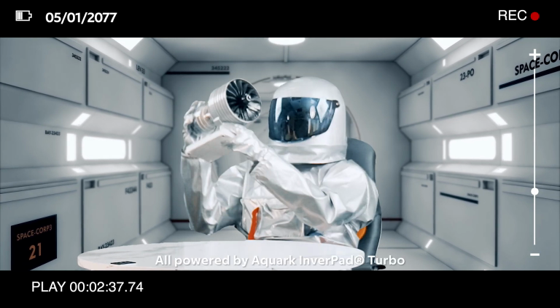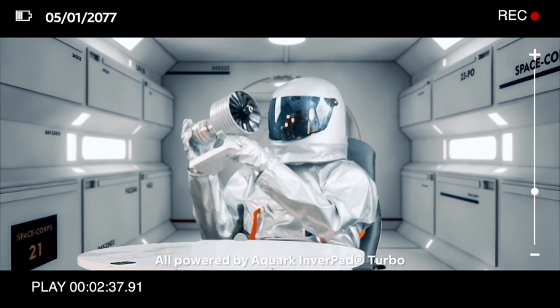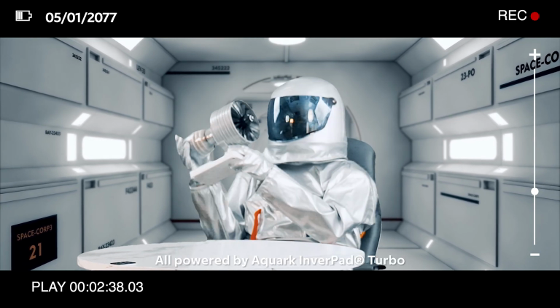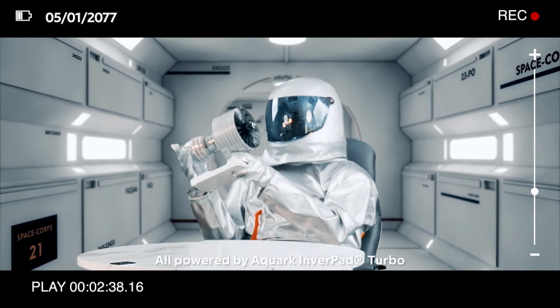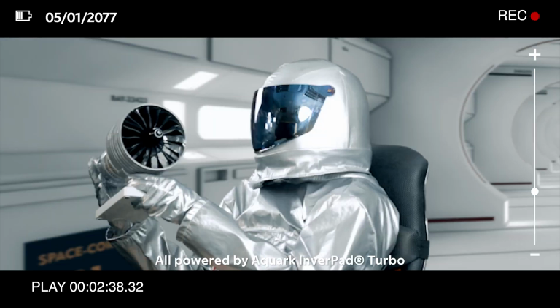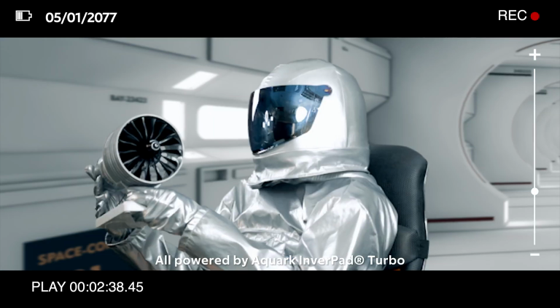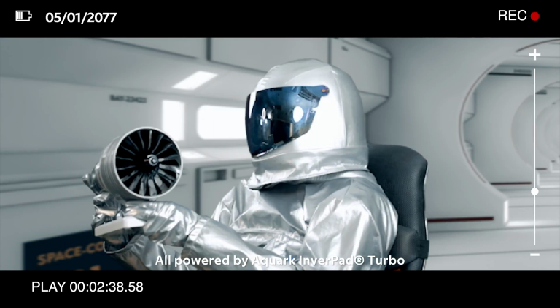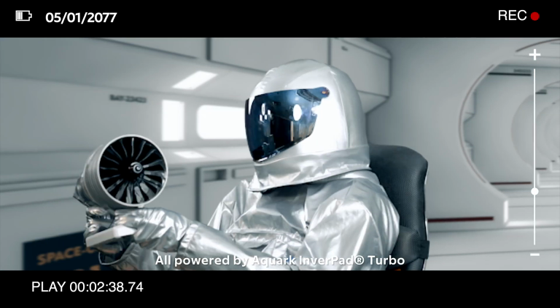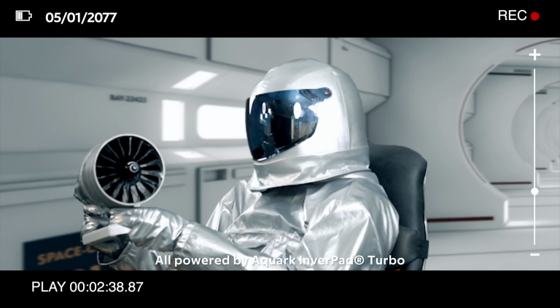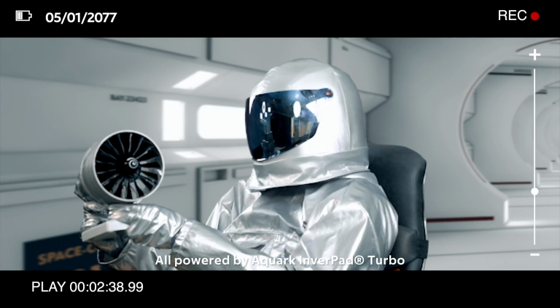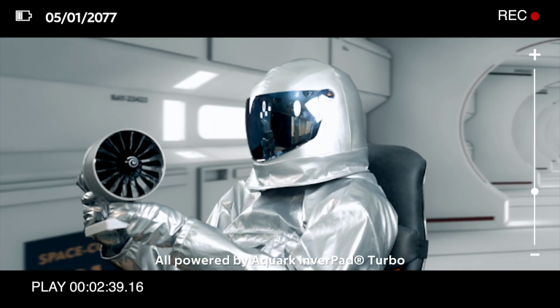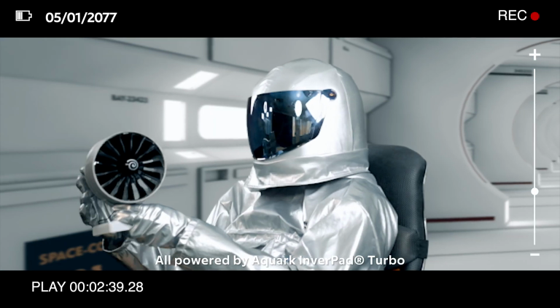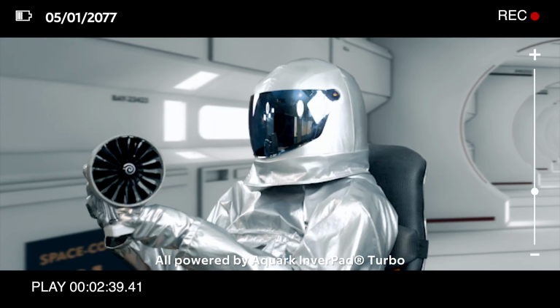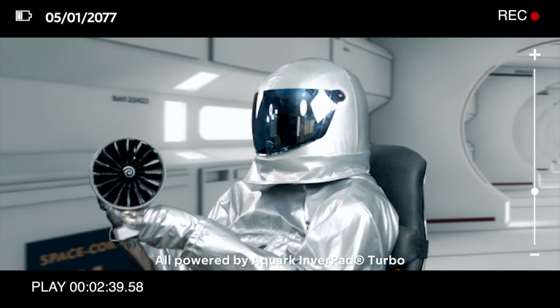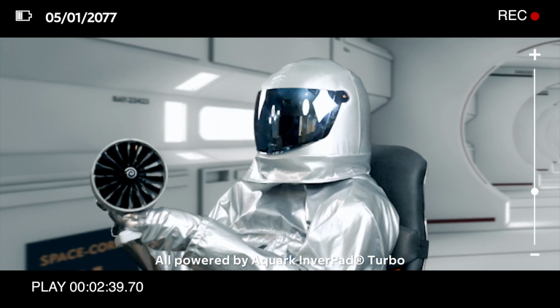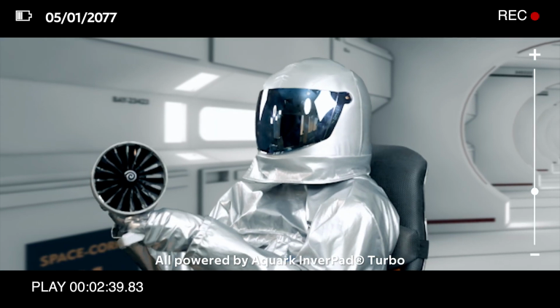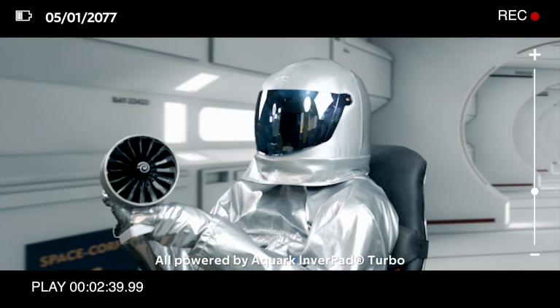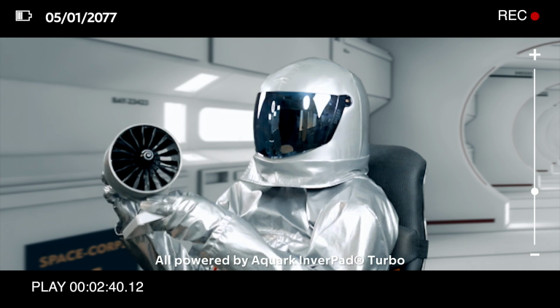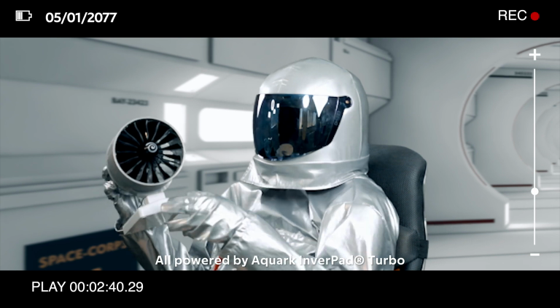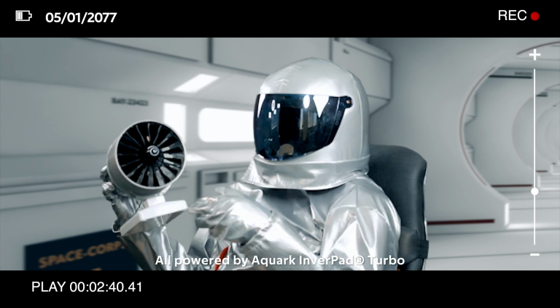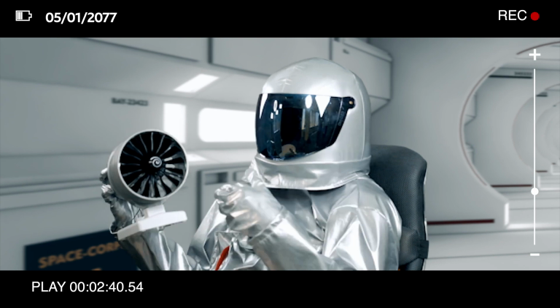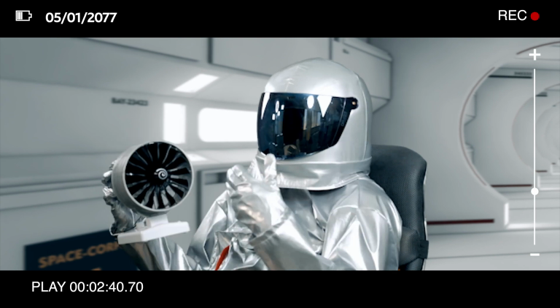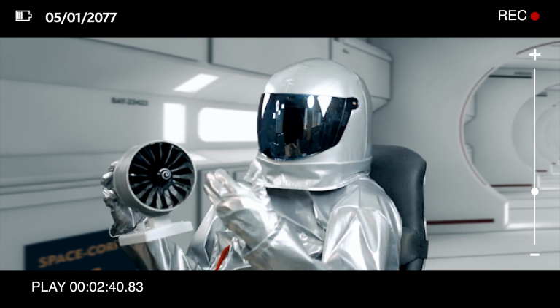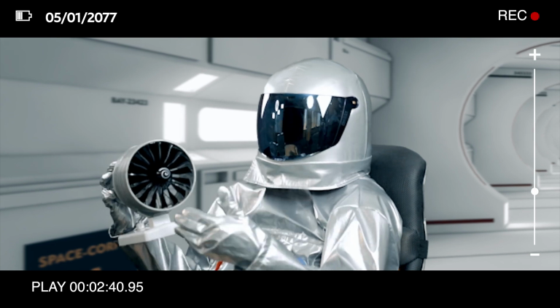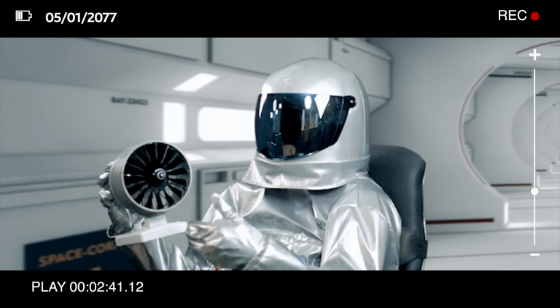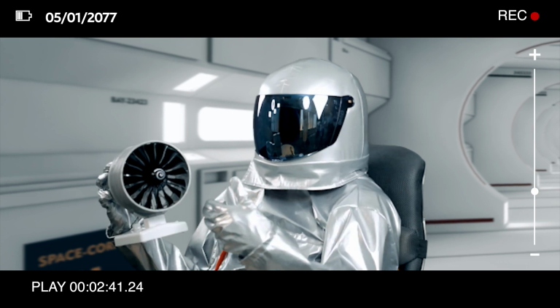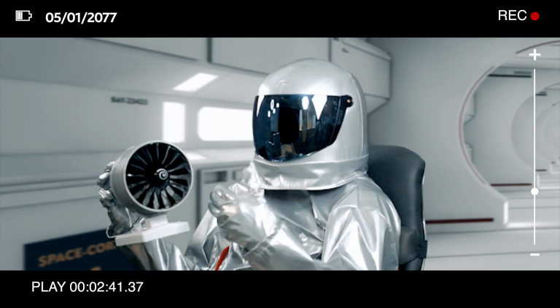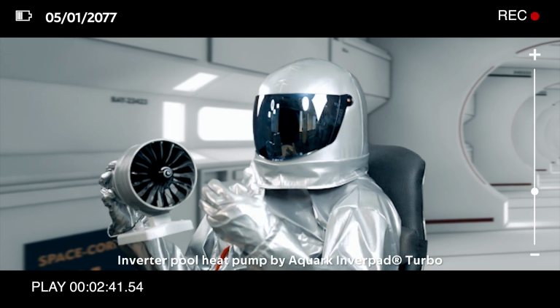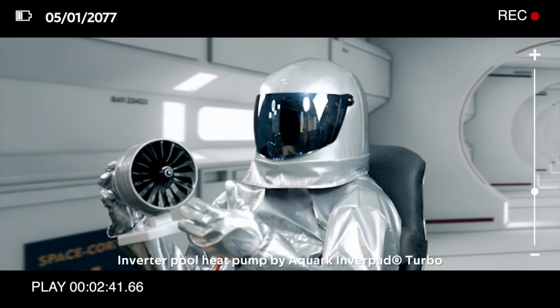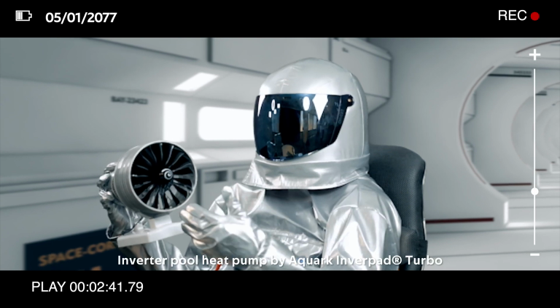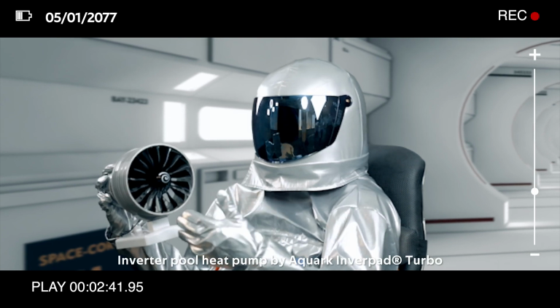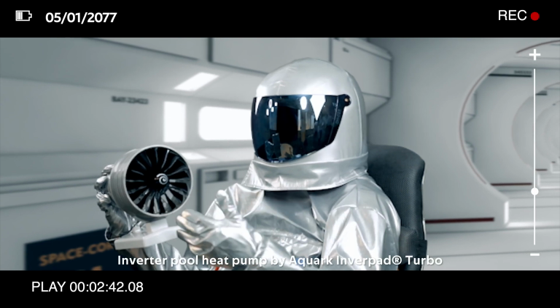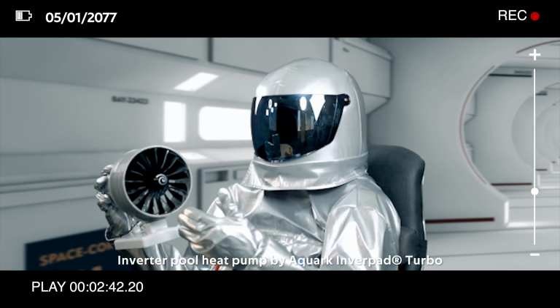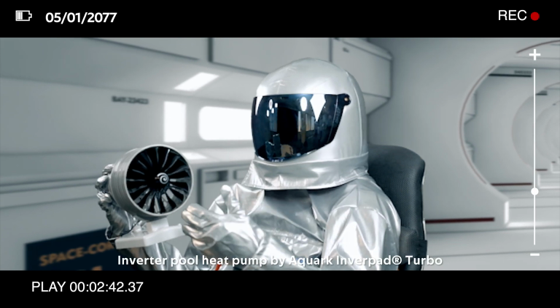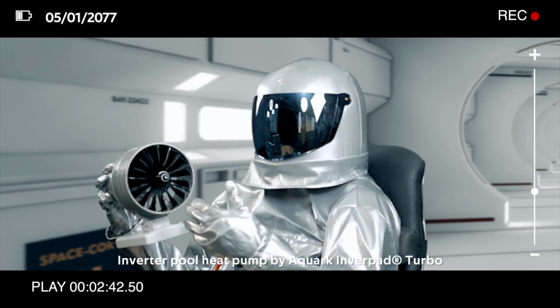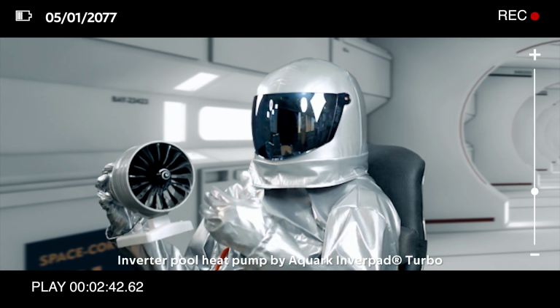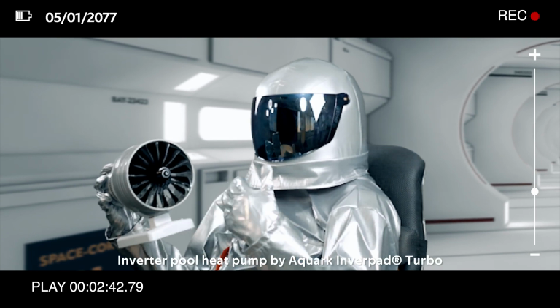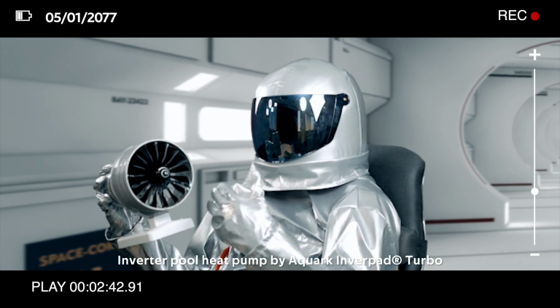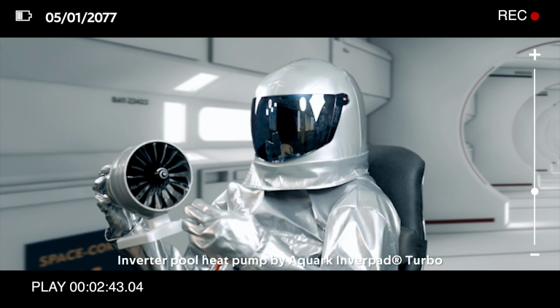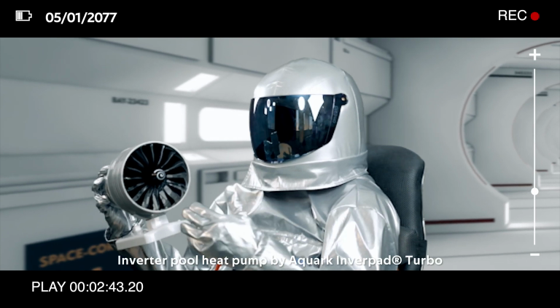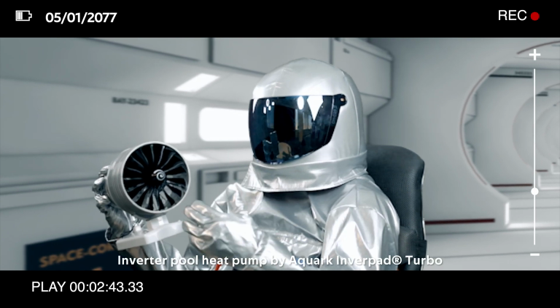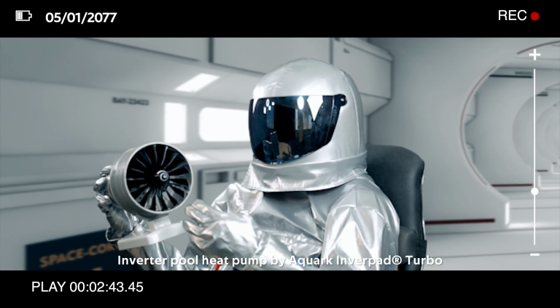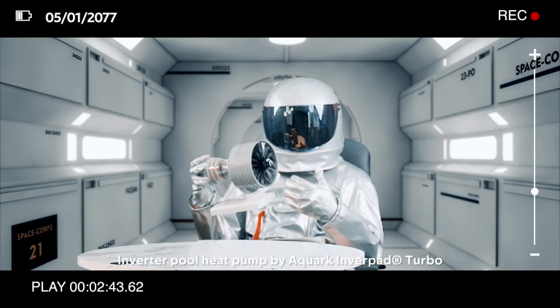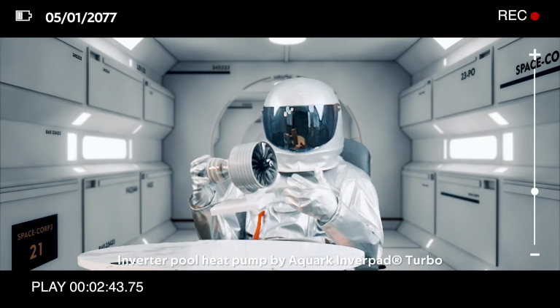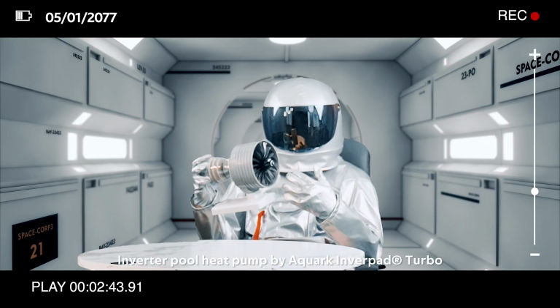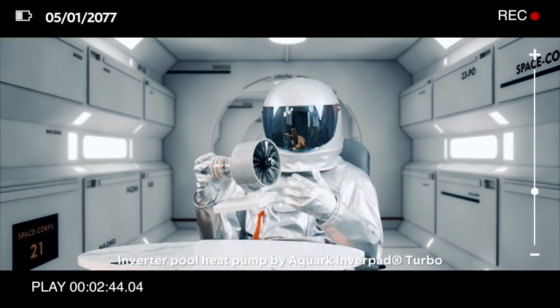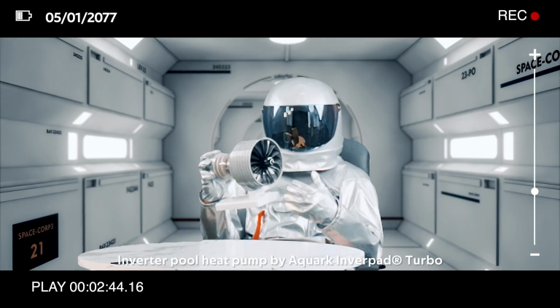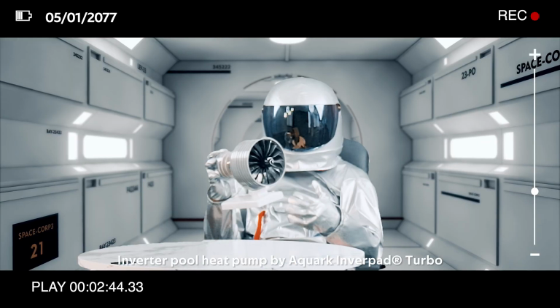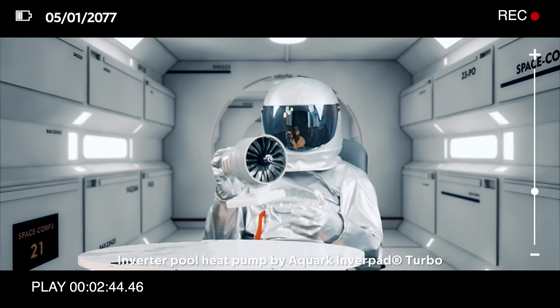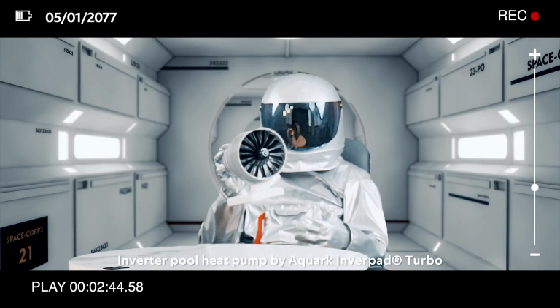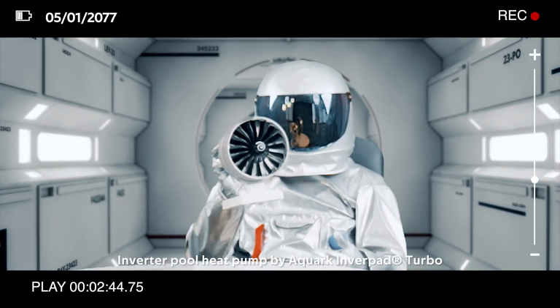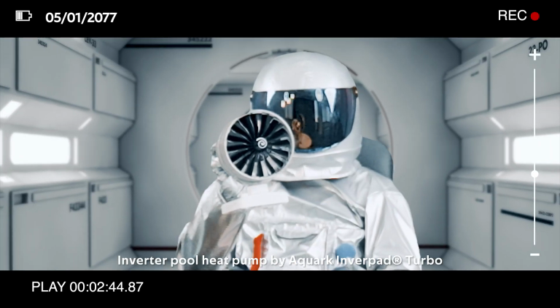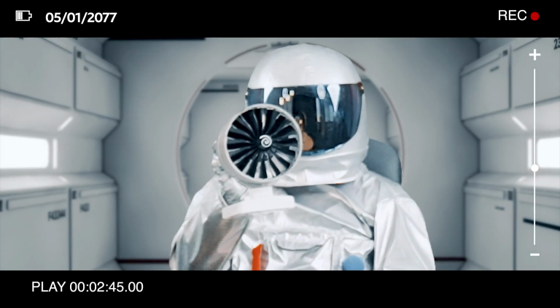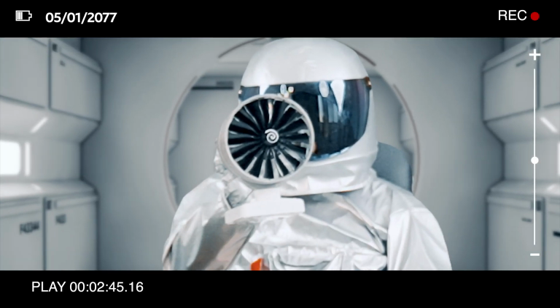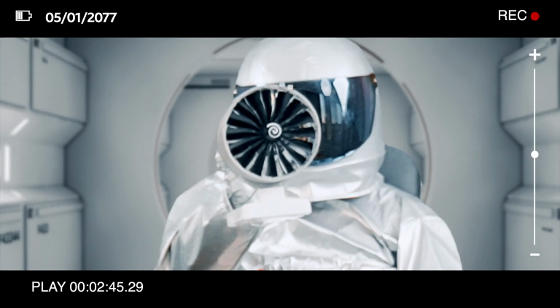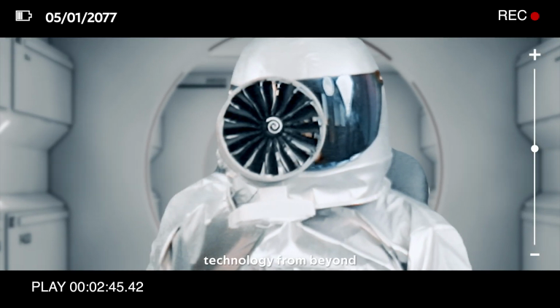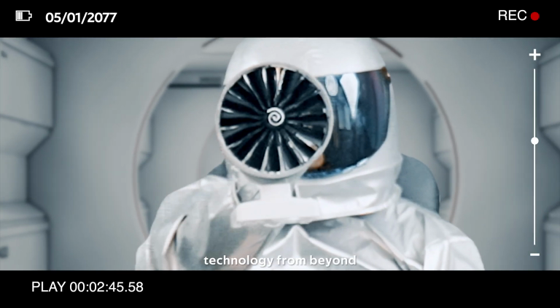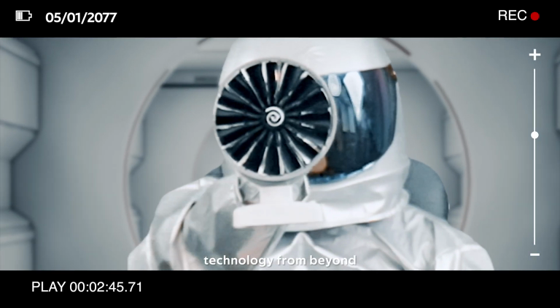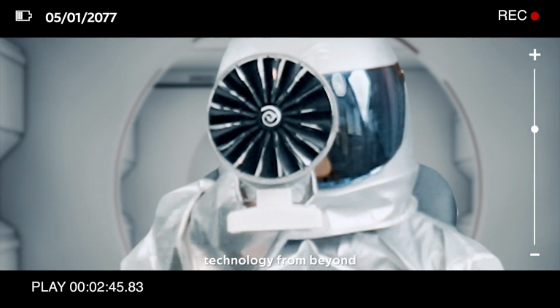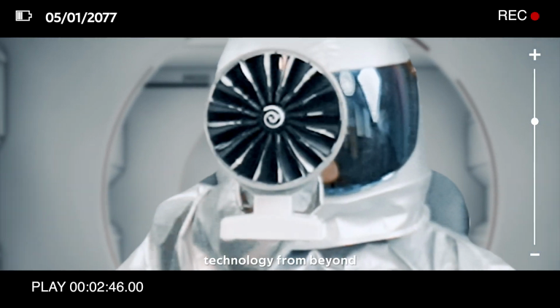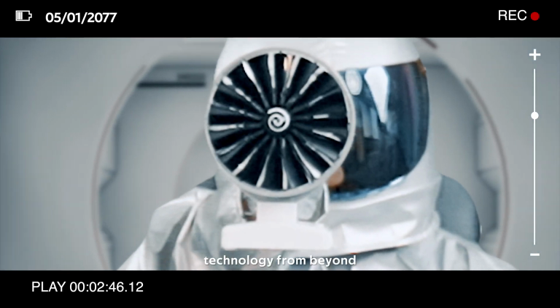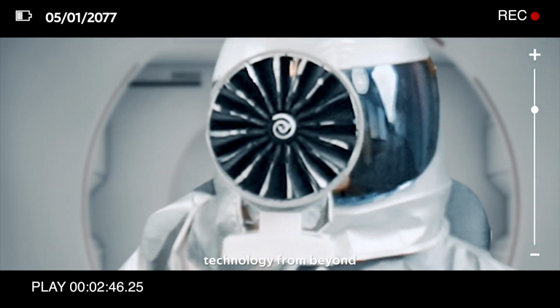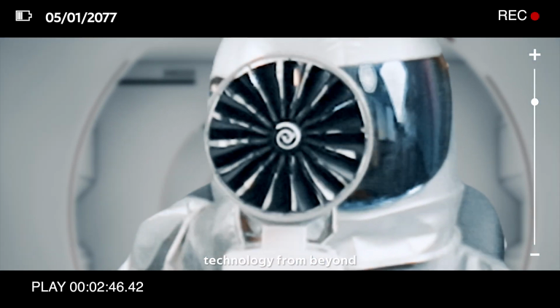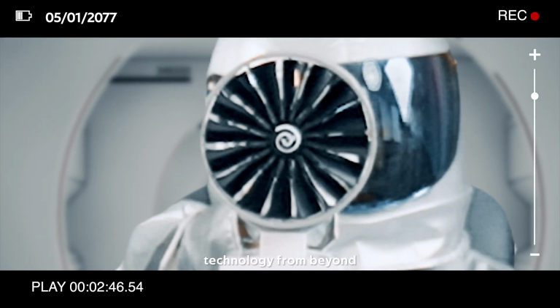All powered by Inverpad Turbo. Inverted pool heat pump by Aqua Inverpad Turbo. Technology from beyond.